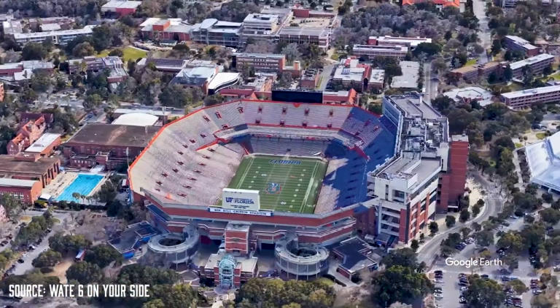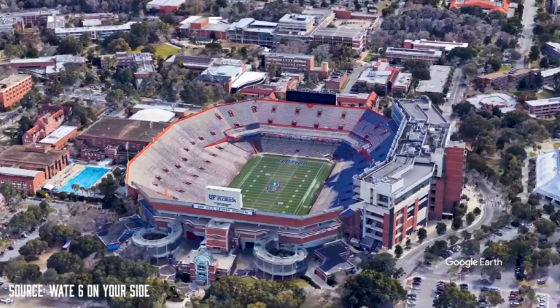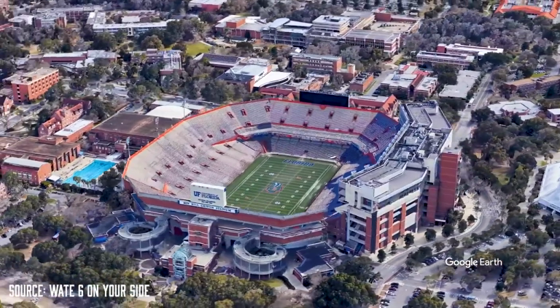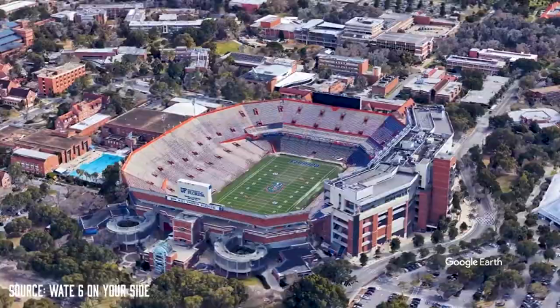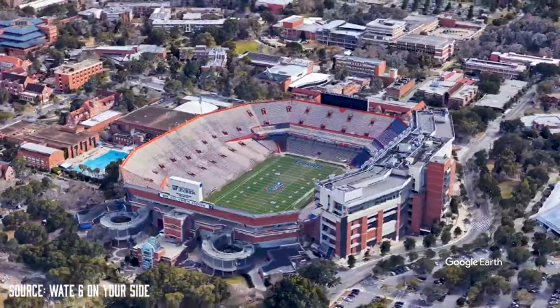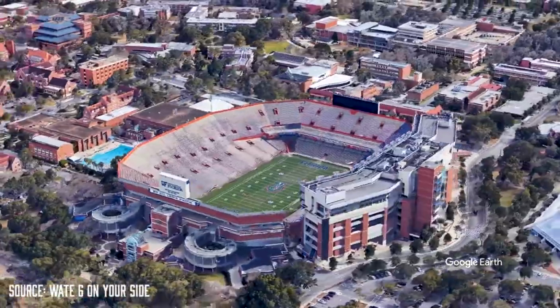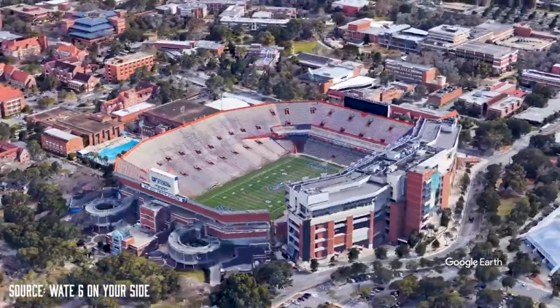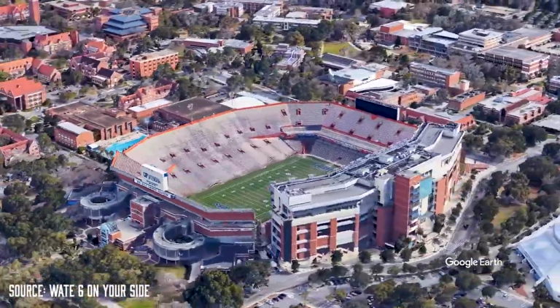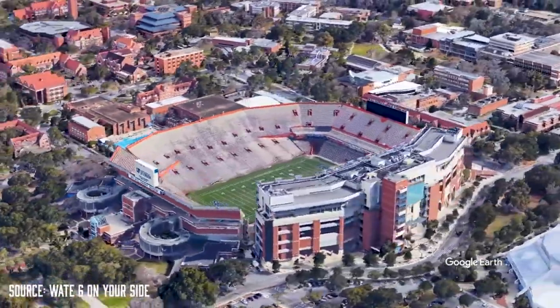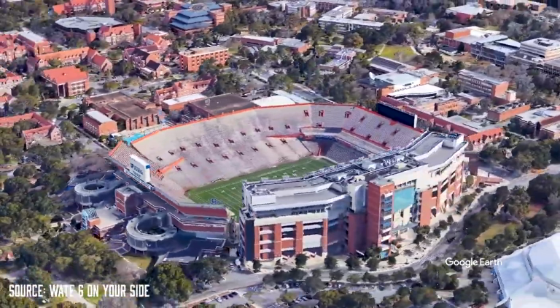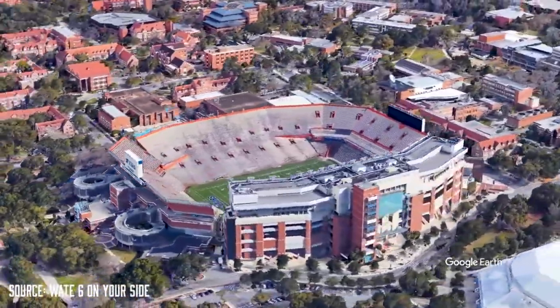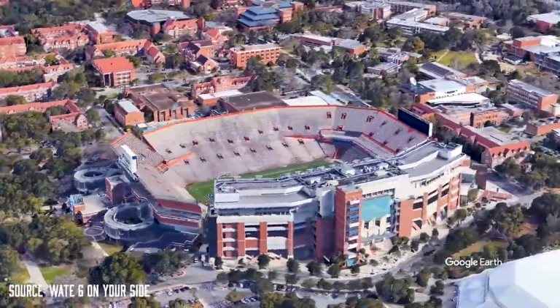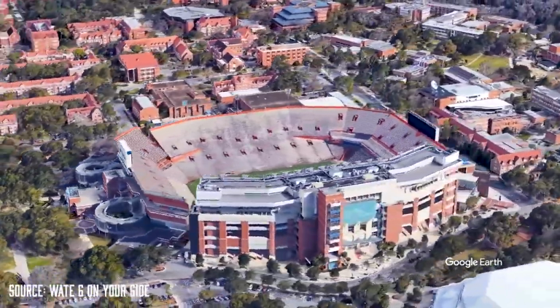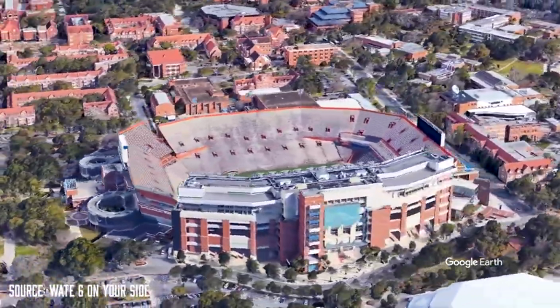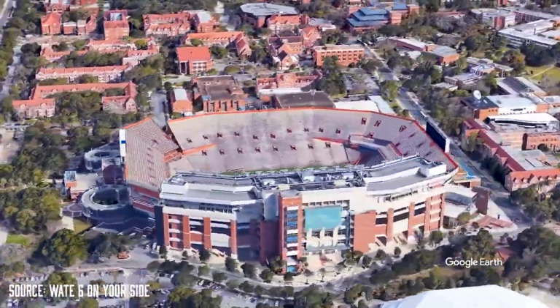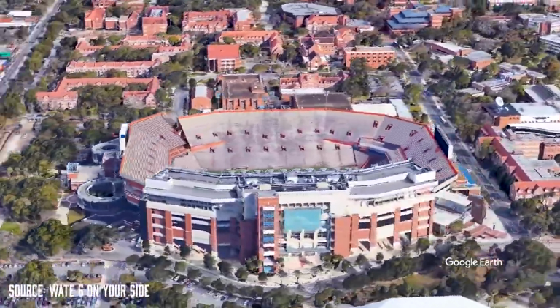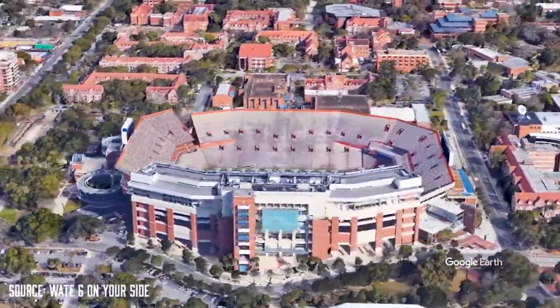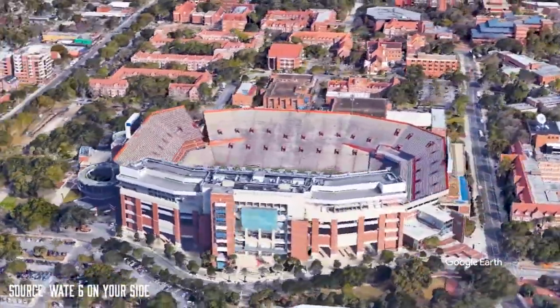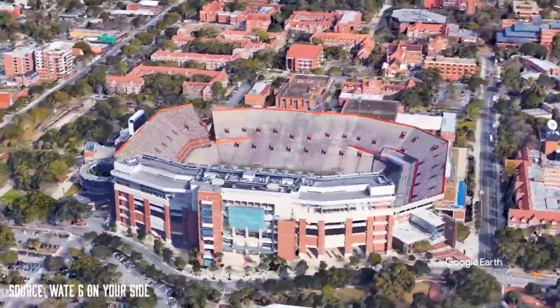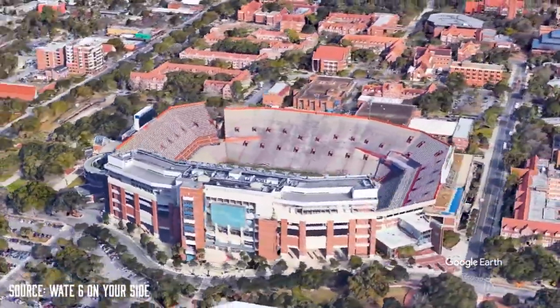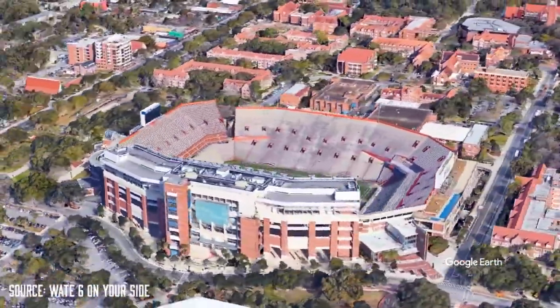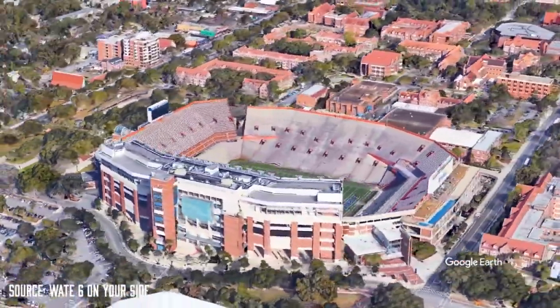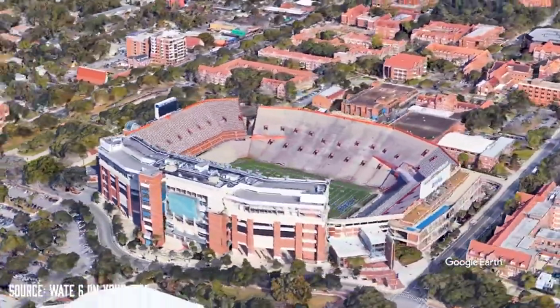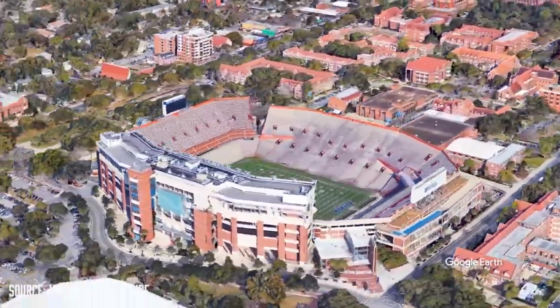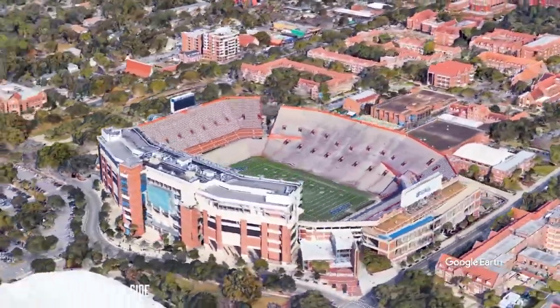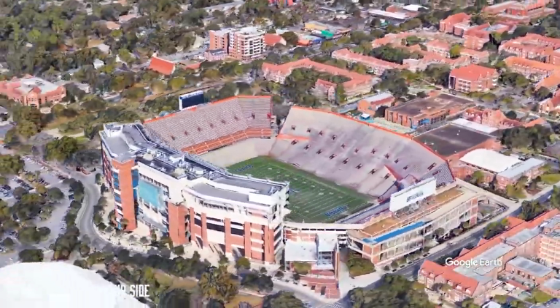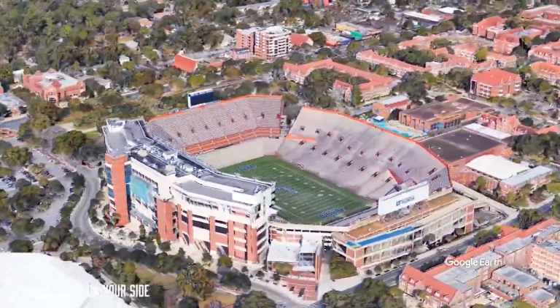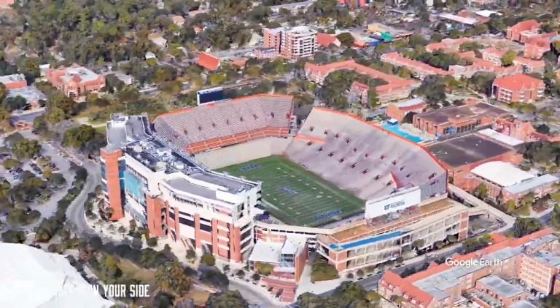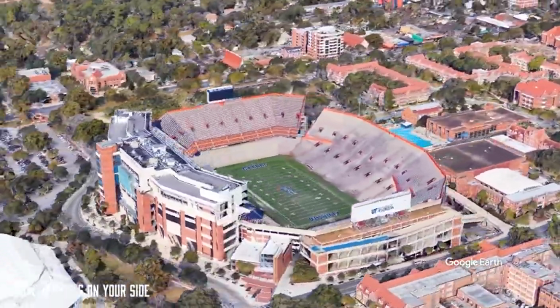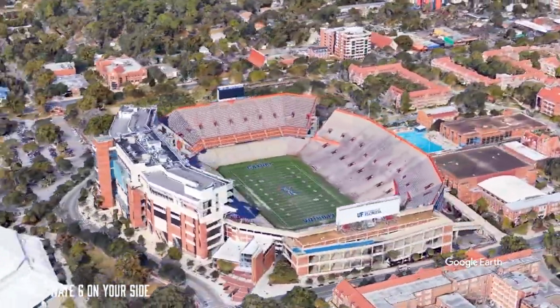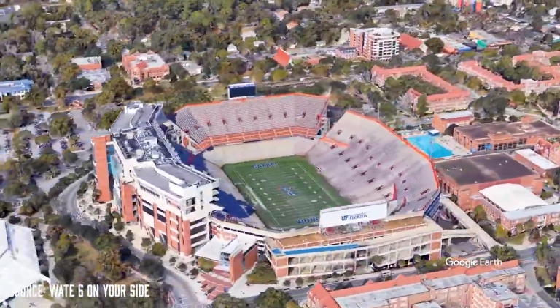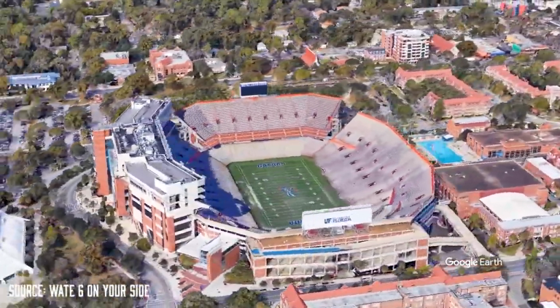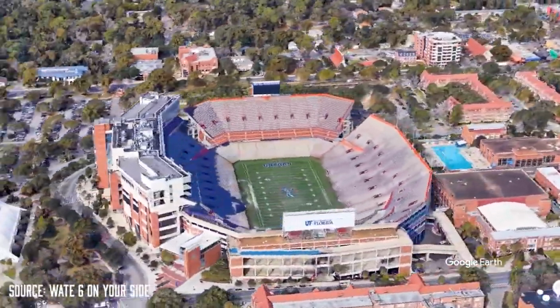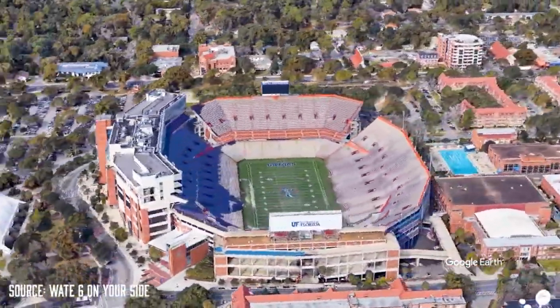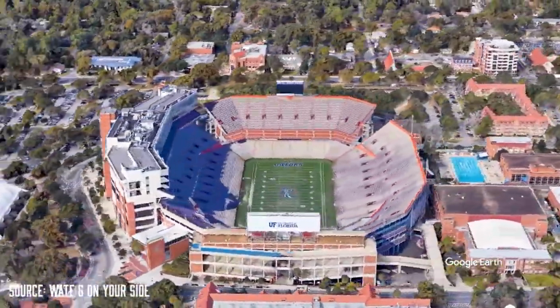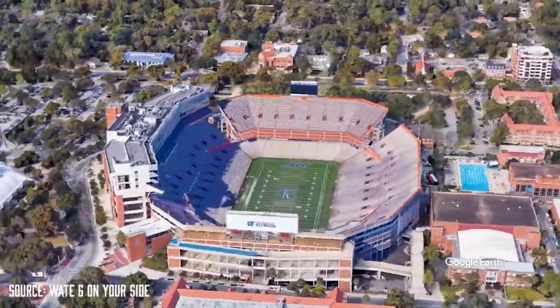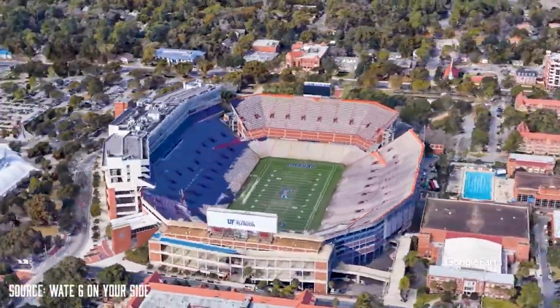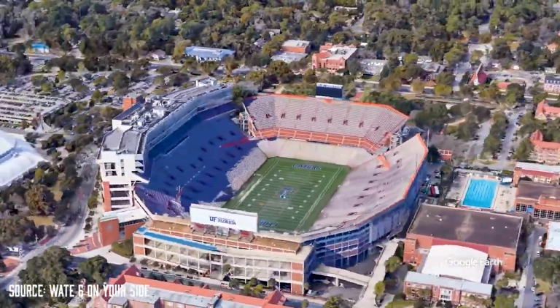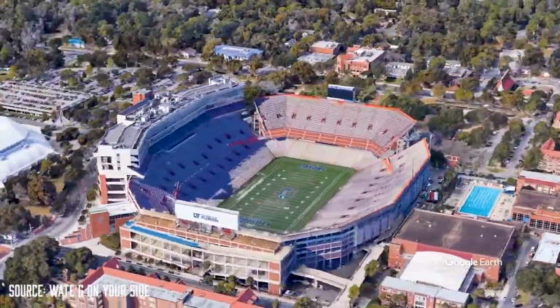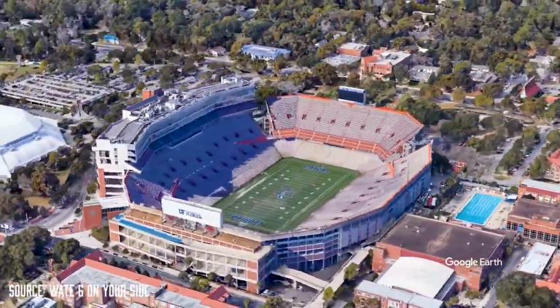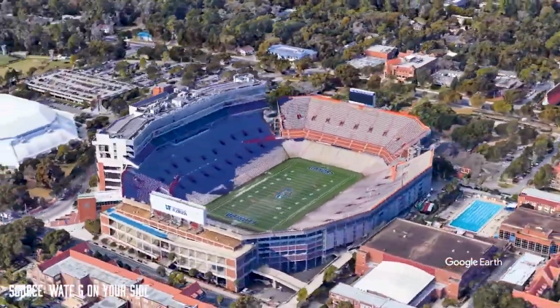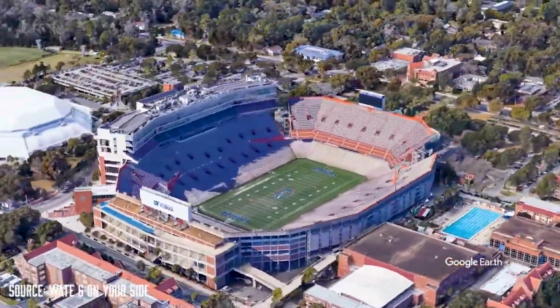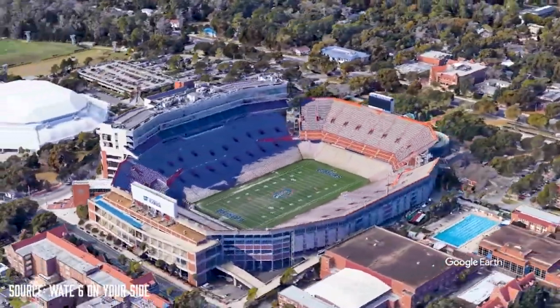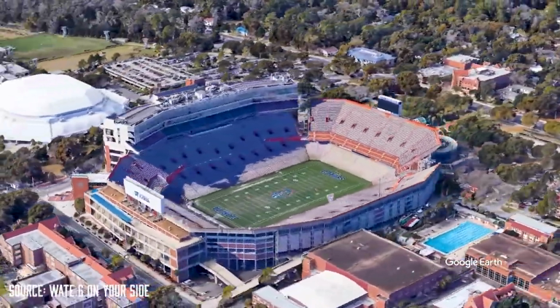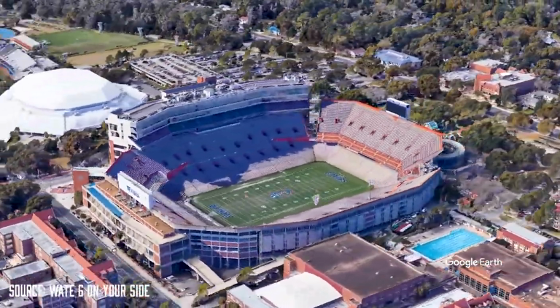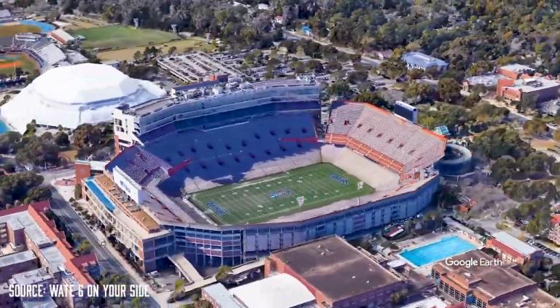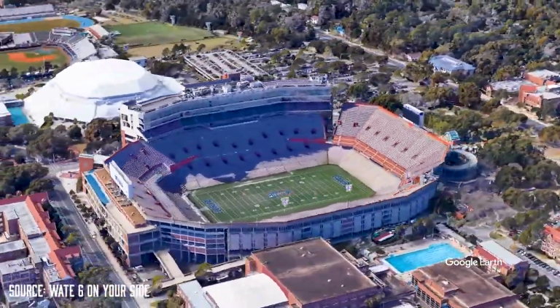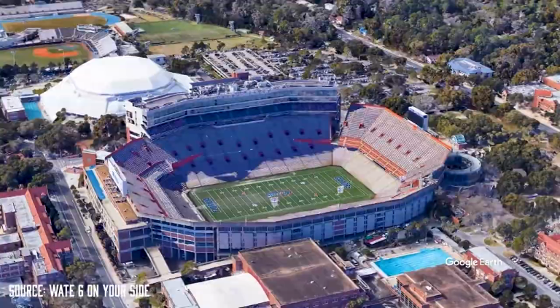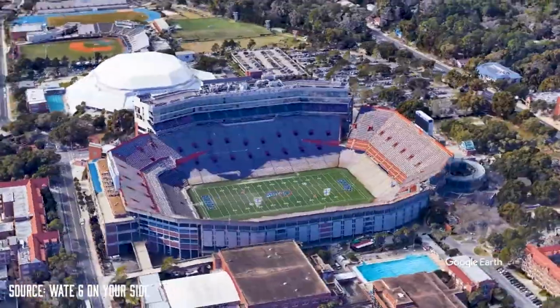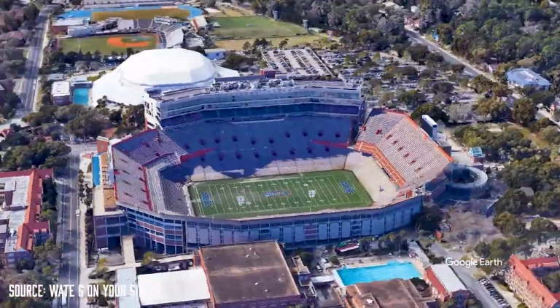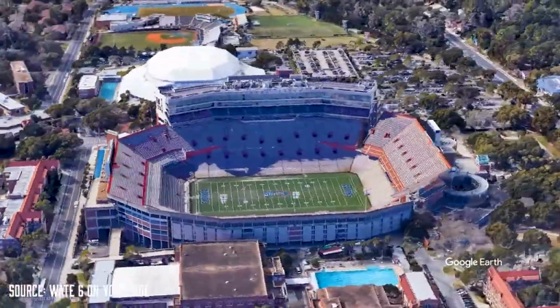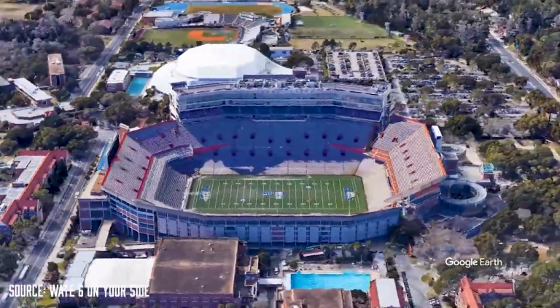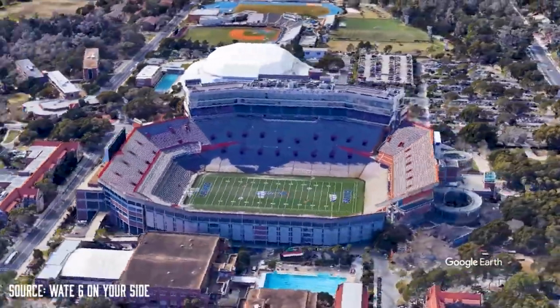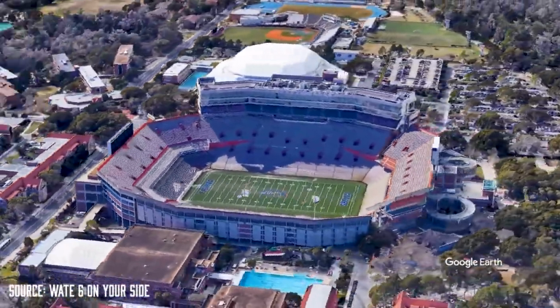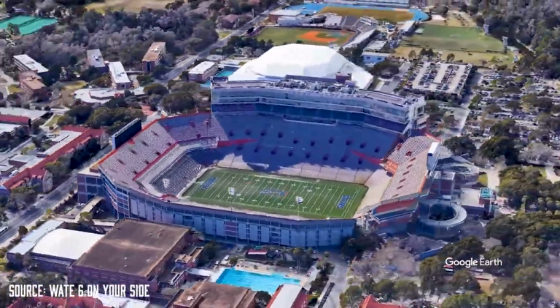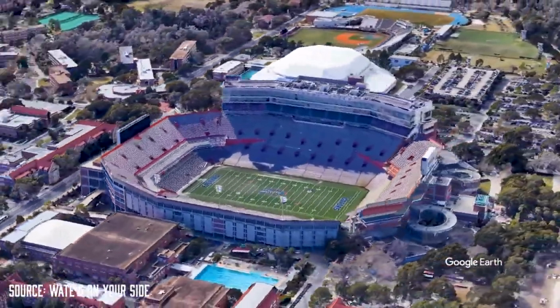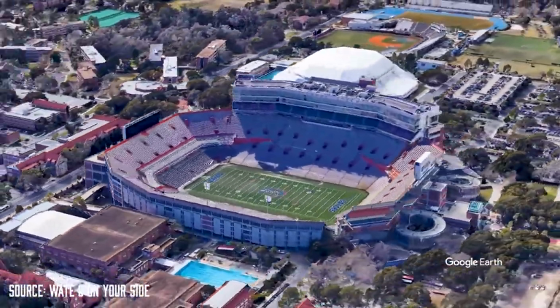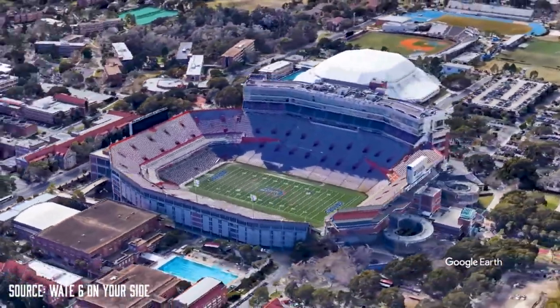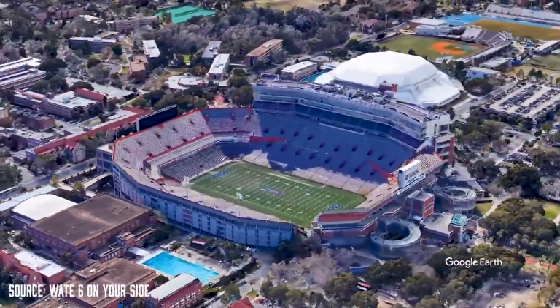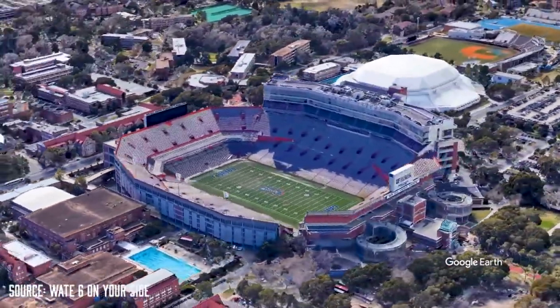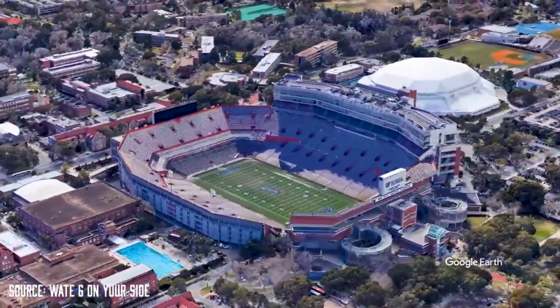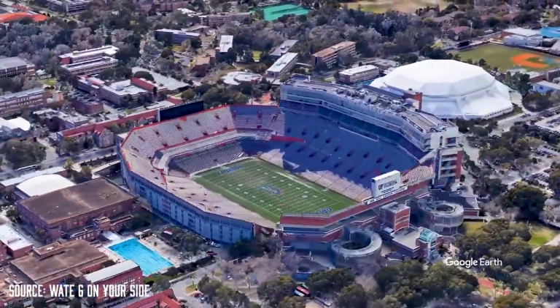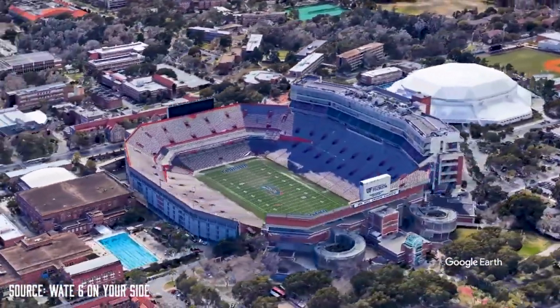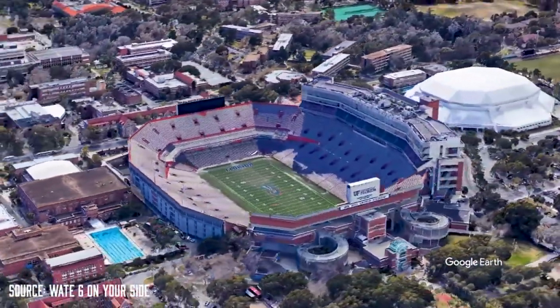Located in the middle of a historic campus, it stands tall as a landmark for the city and the state as the largest stadium in Florida.